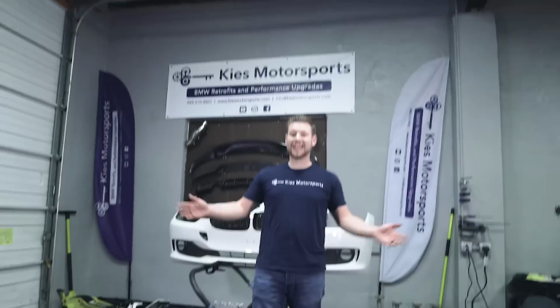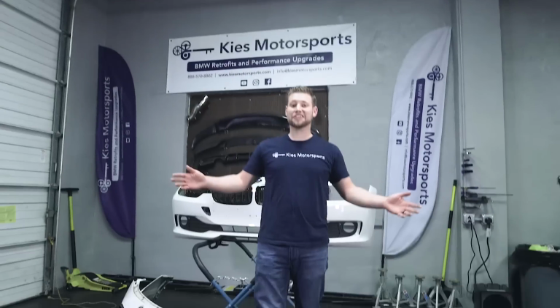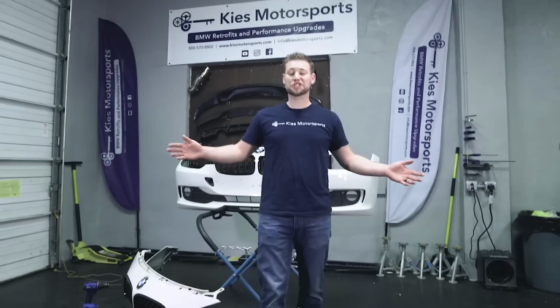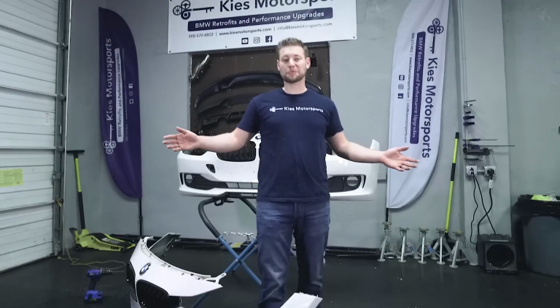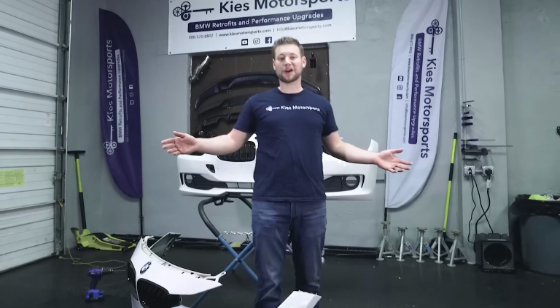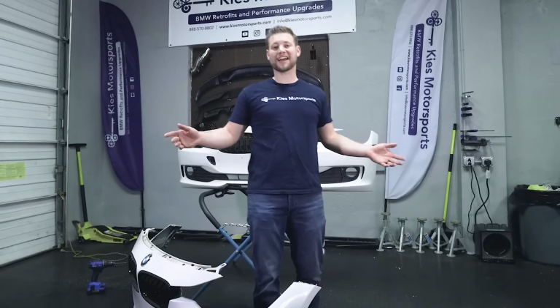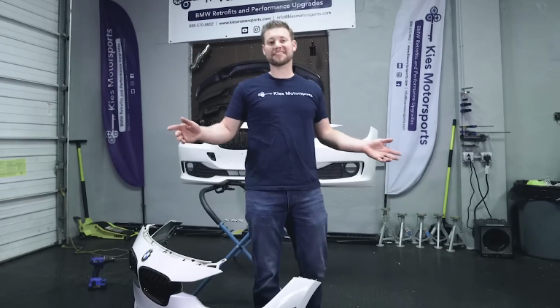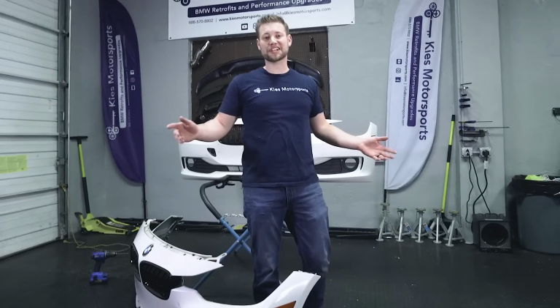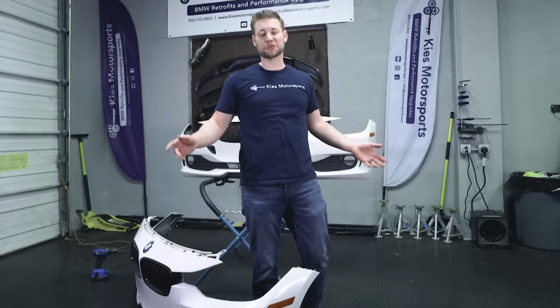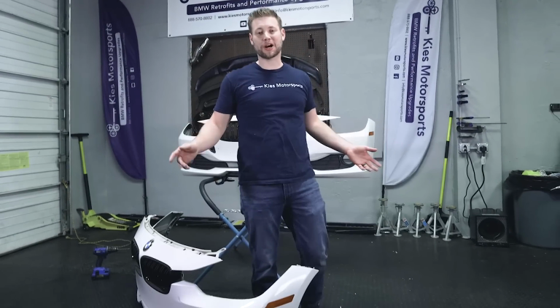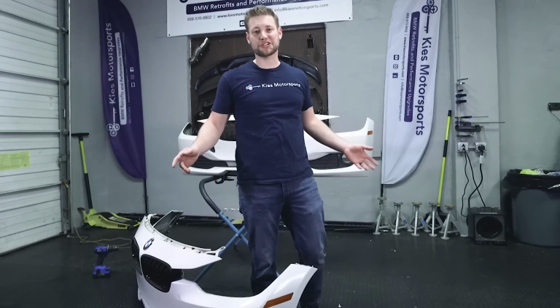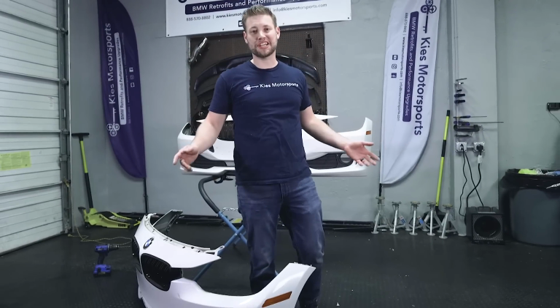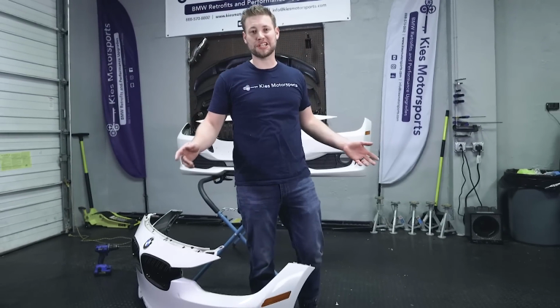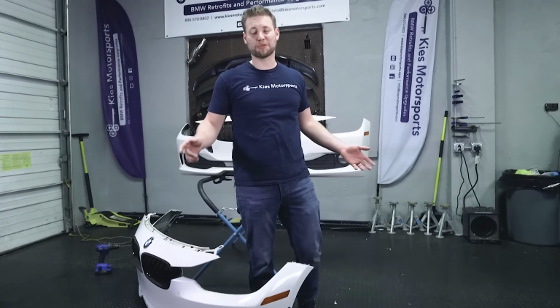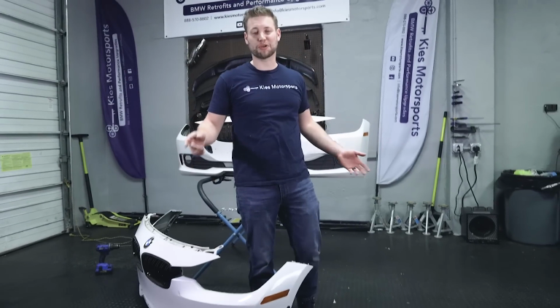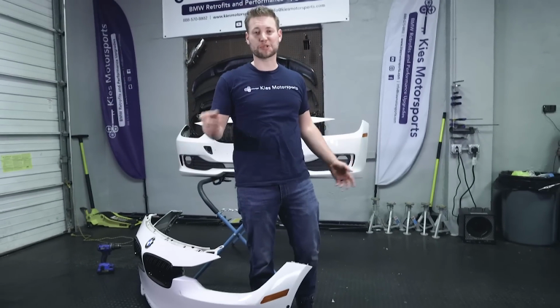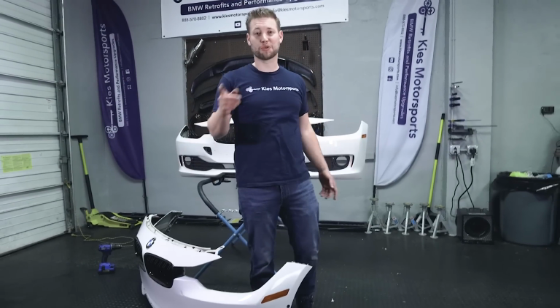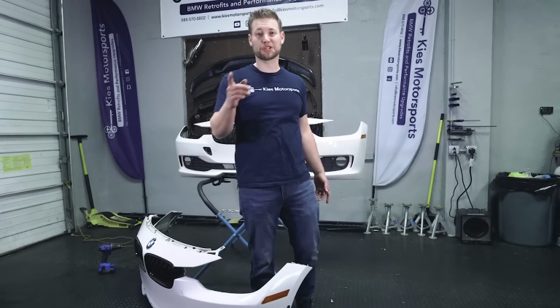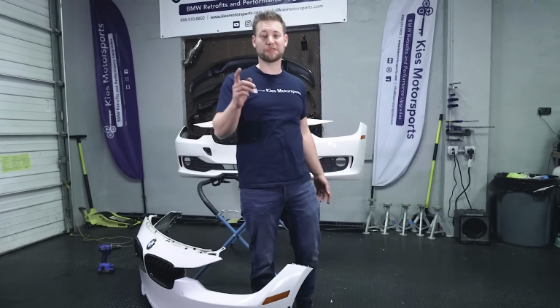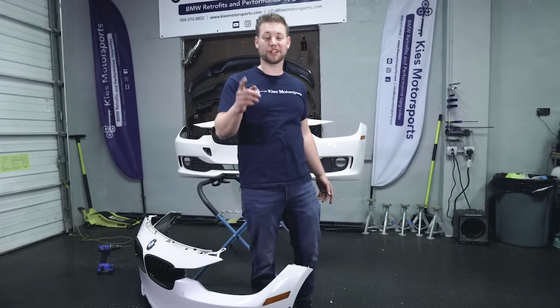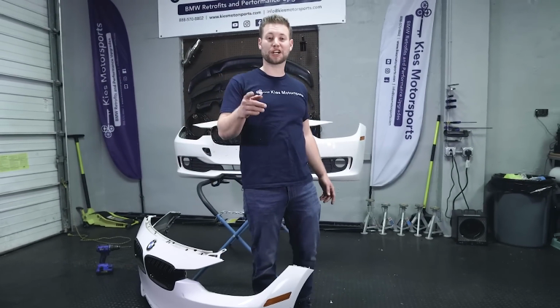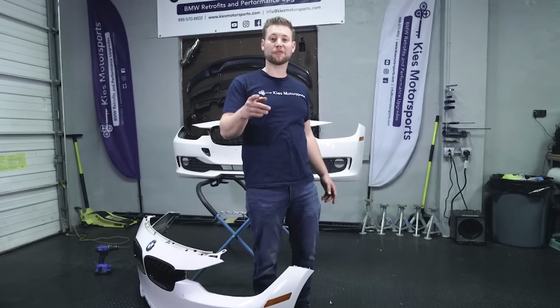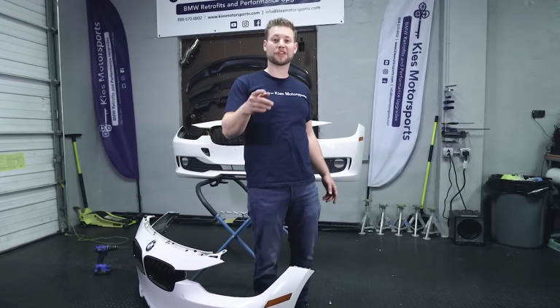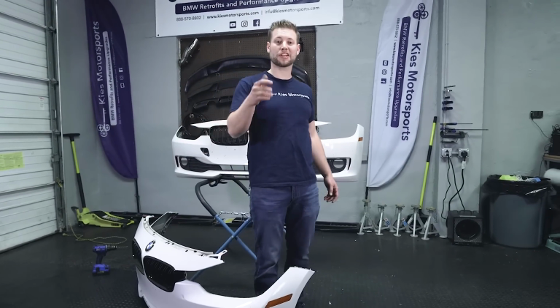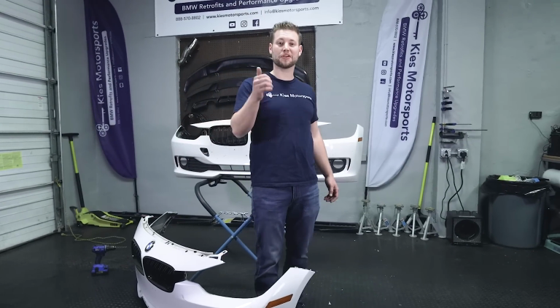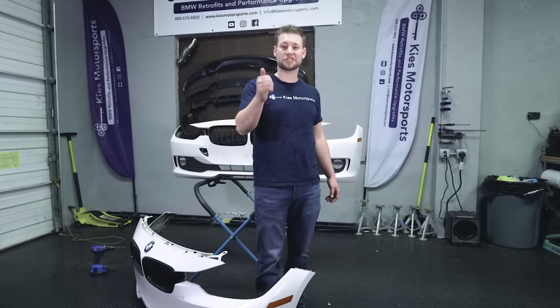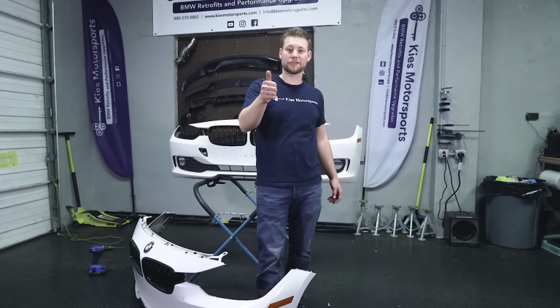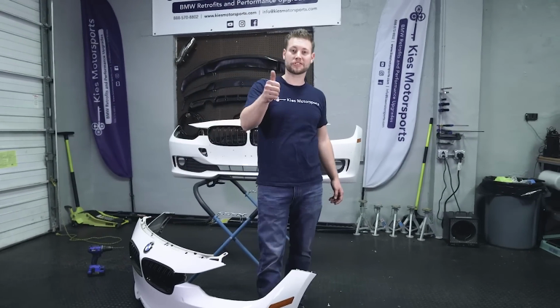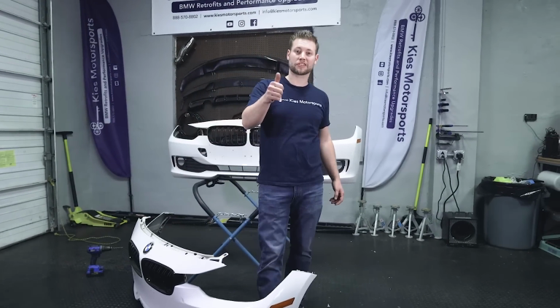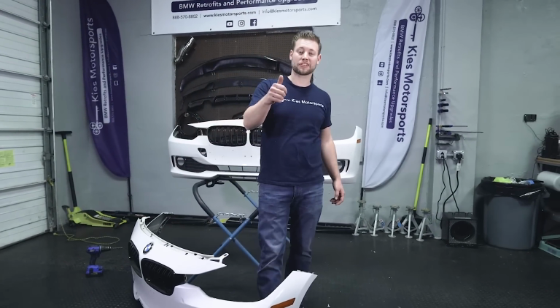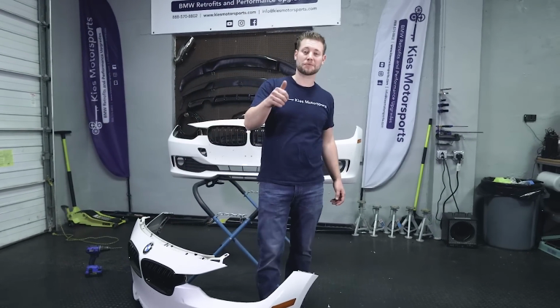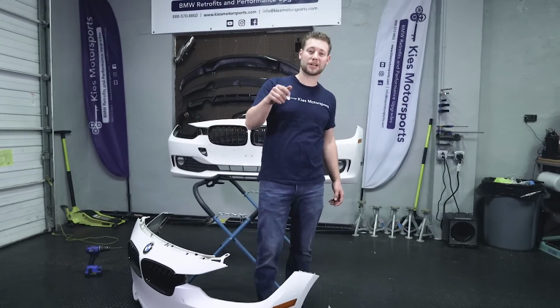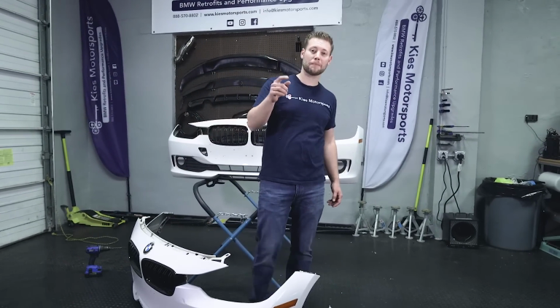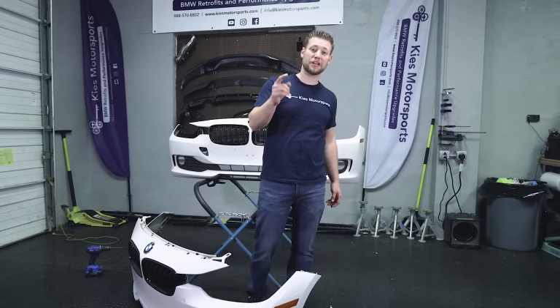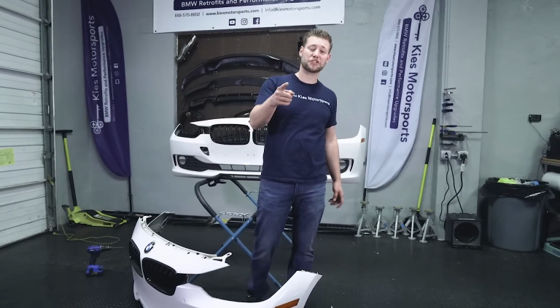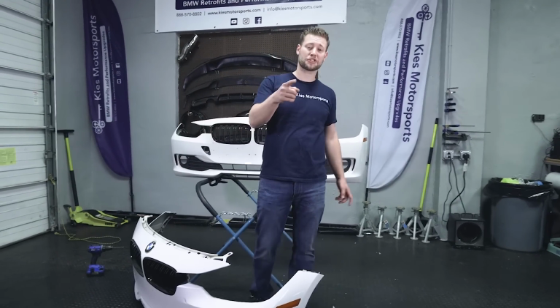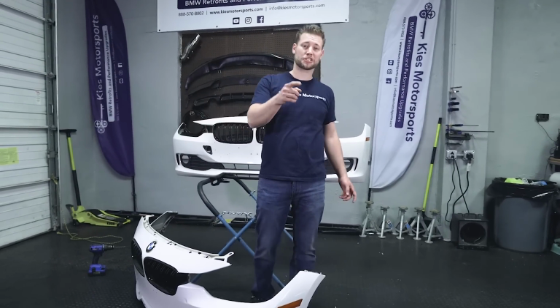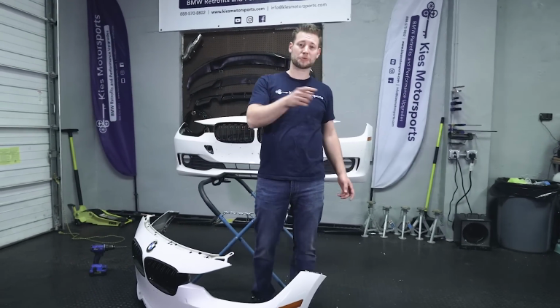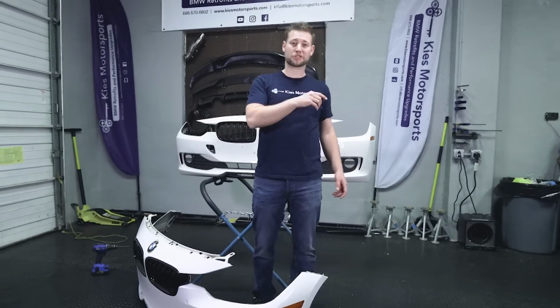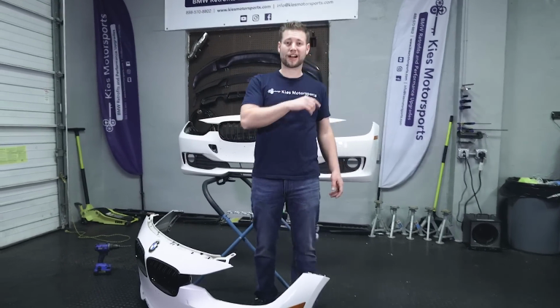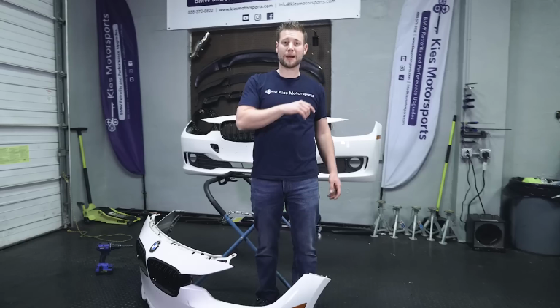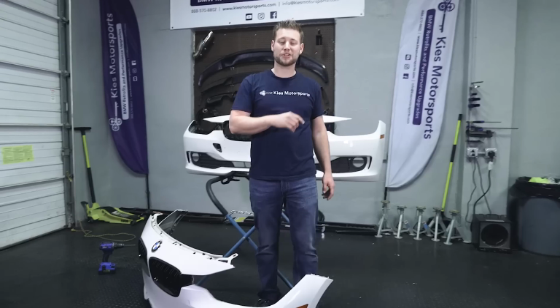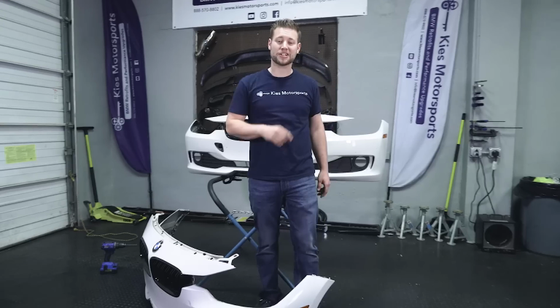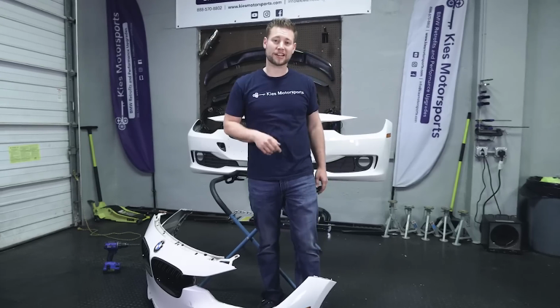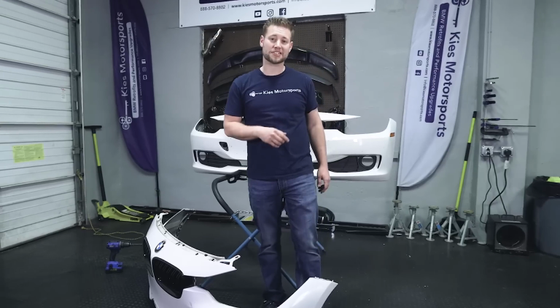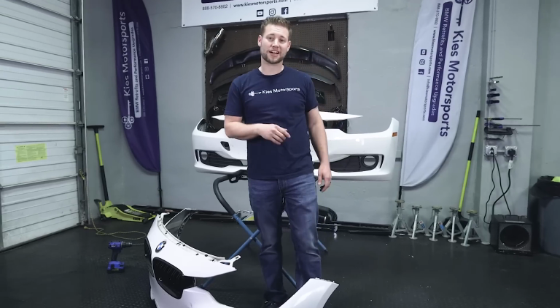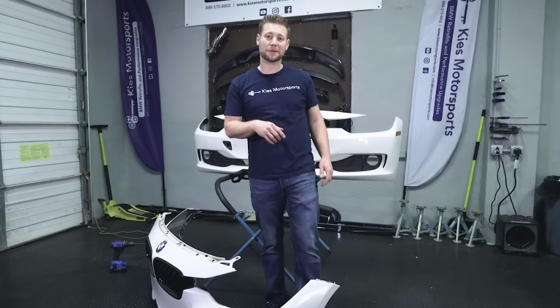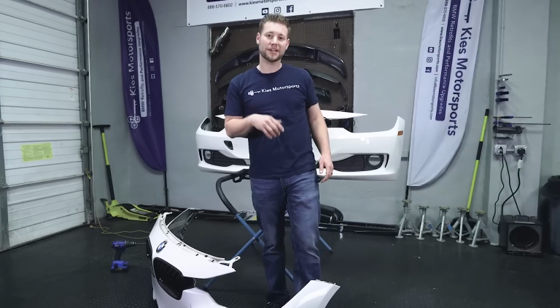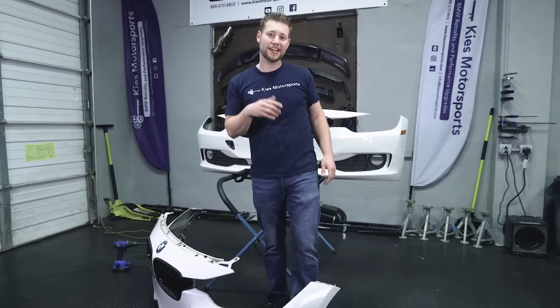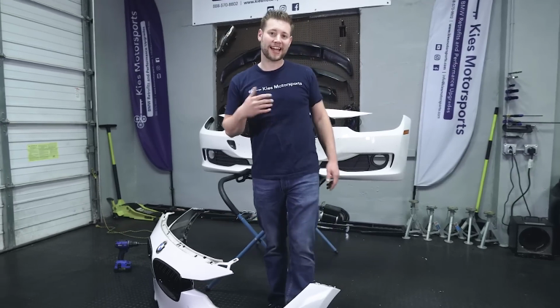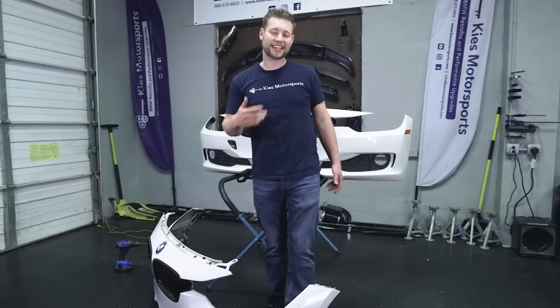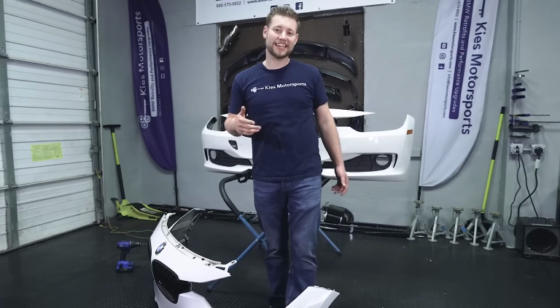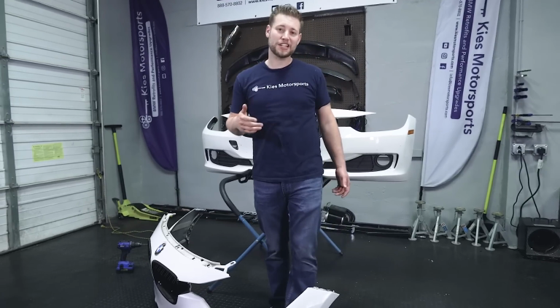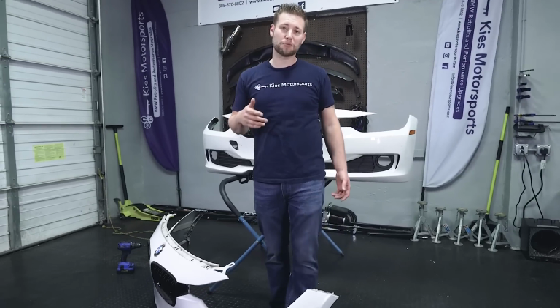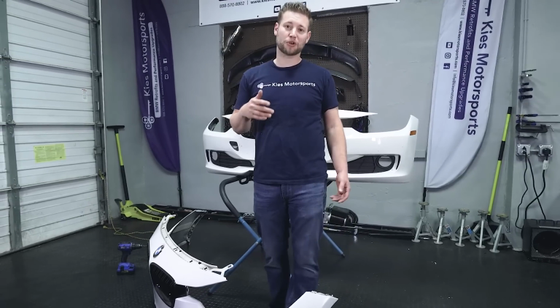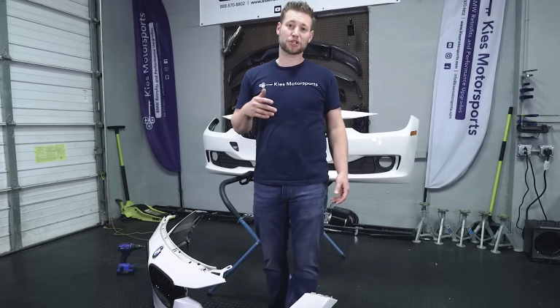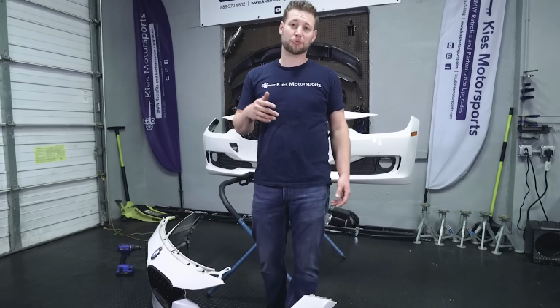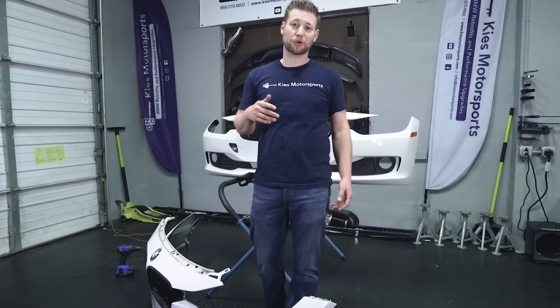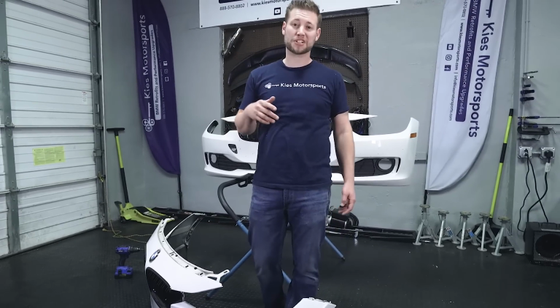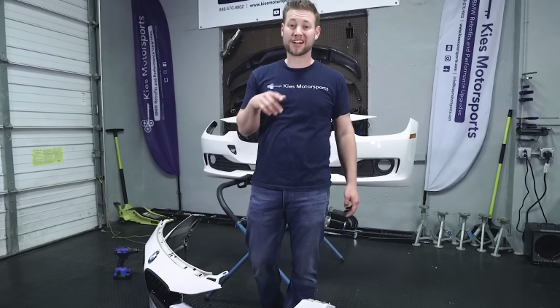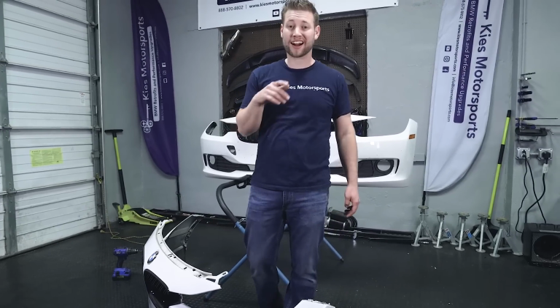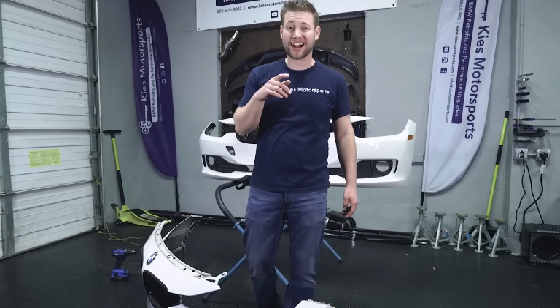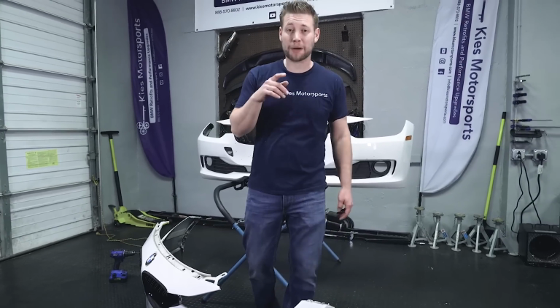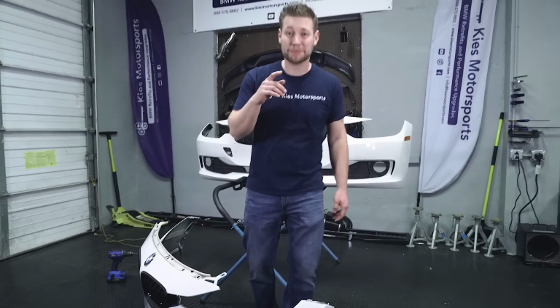Hey, this is Brian. Thanks for watching Keys Motorsports. If you like our videos, give us a thumbs up, make sure to subscribe, and check us out at keysmotorsports.com.